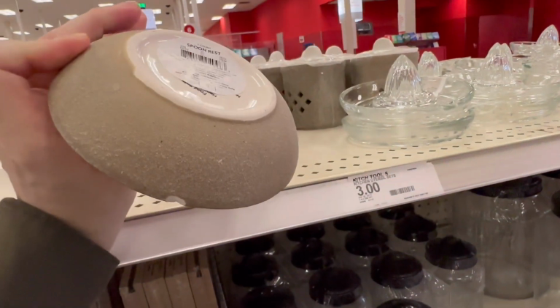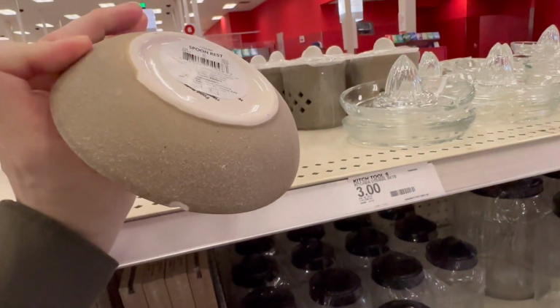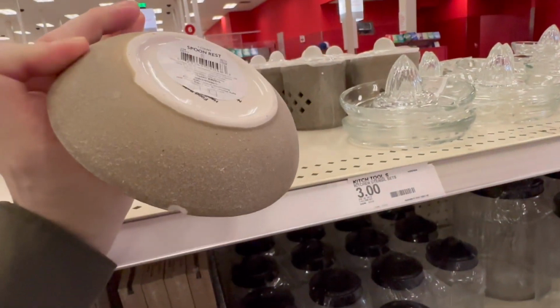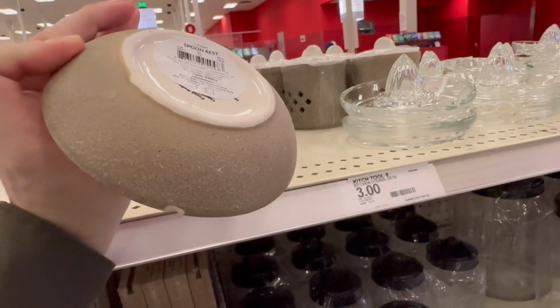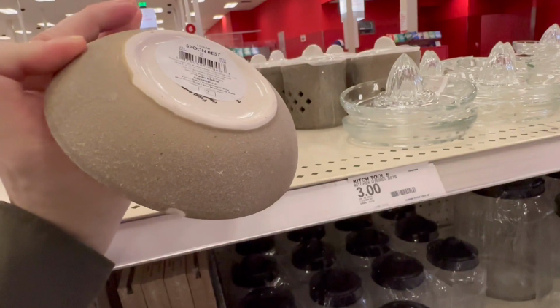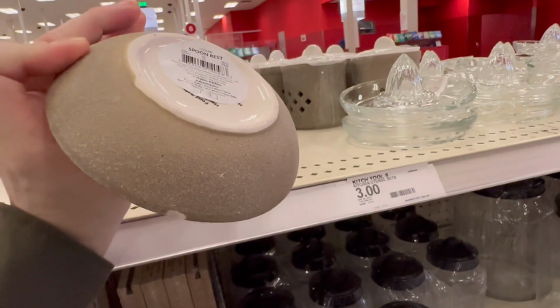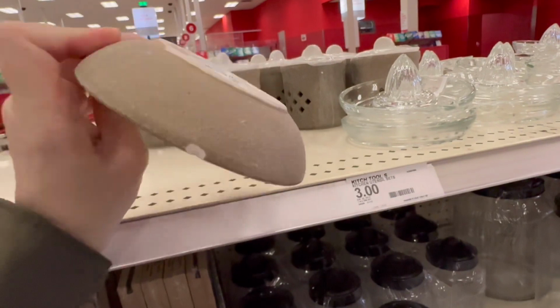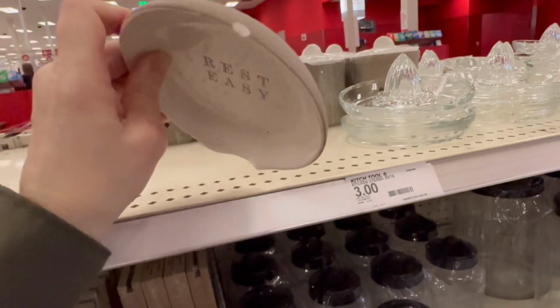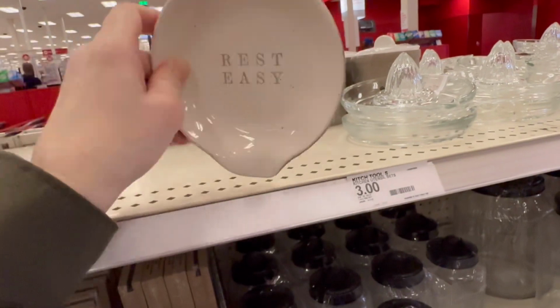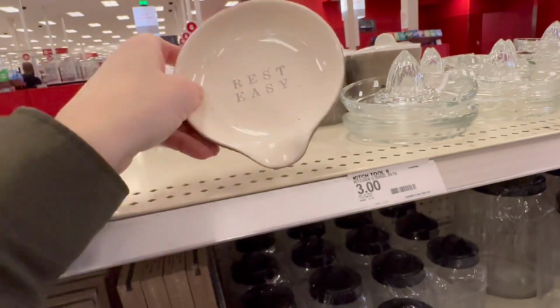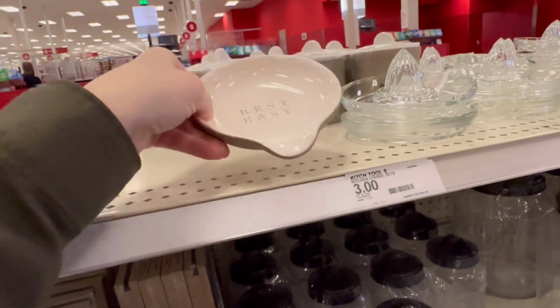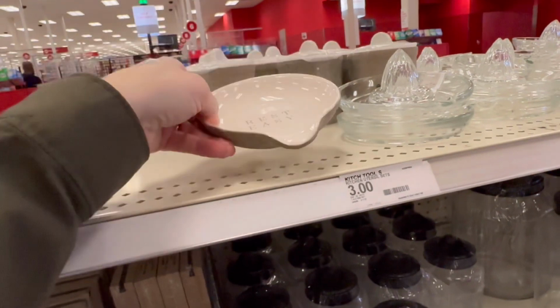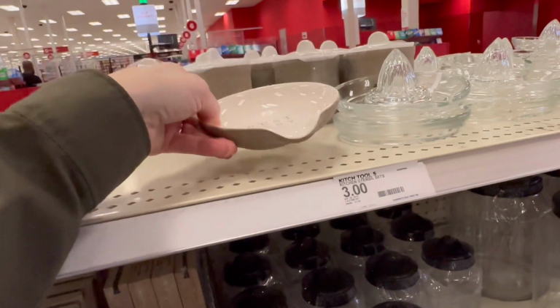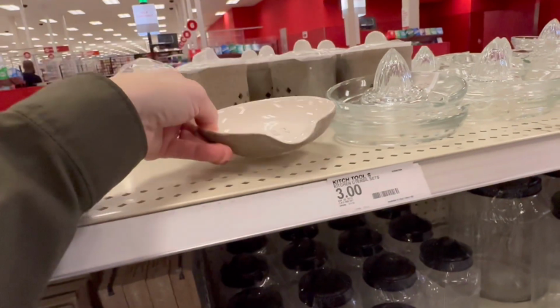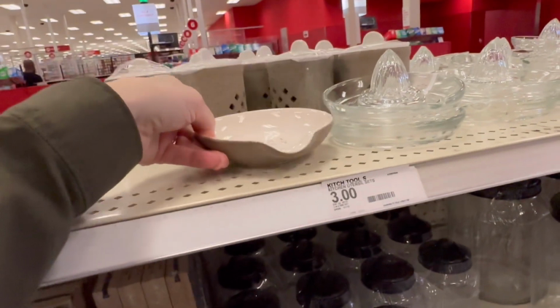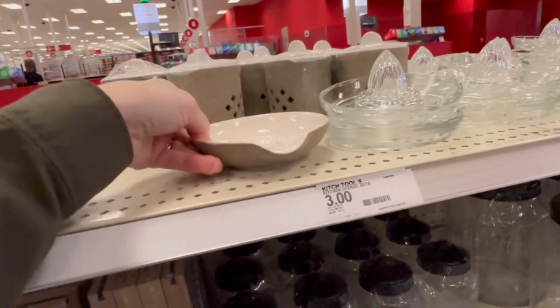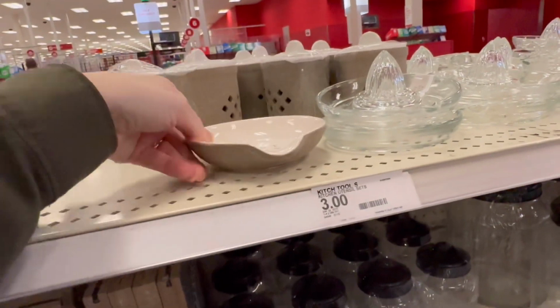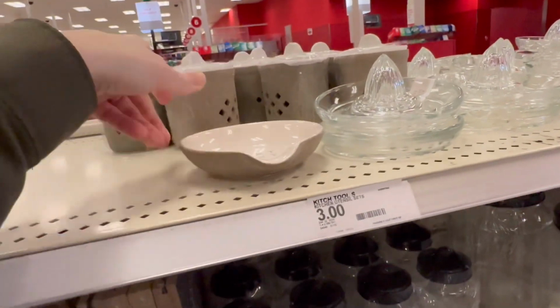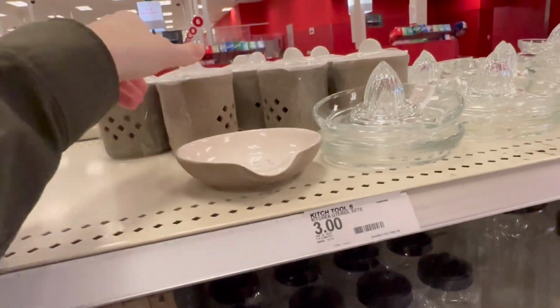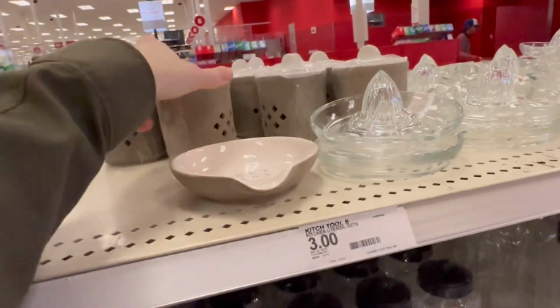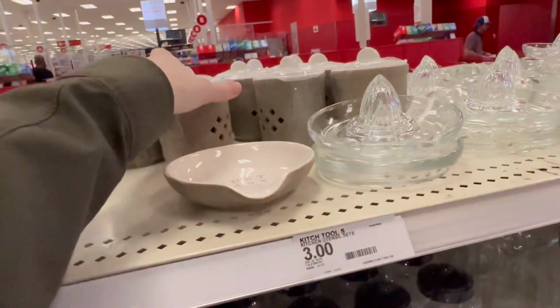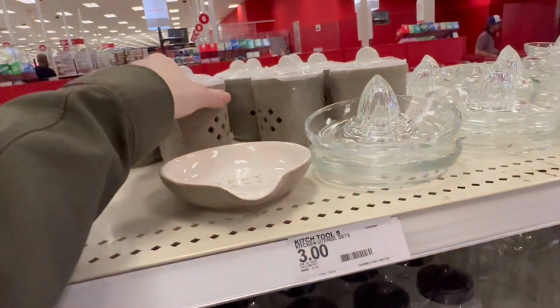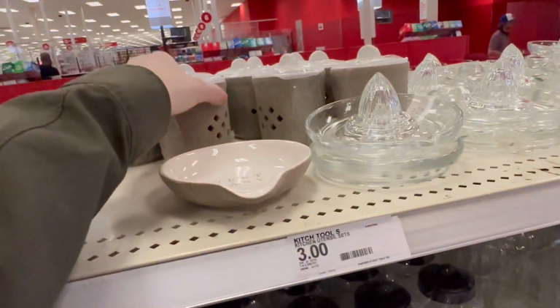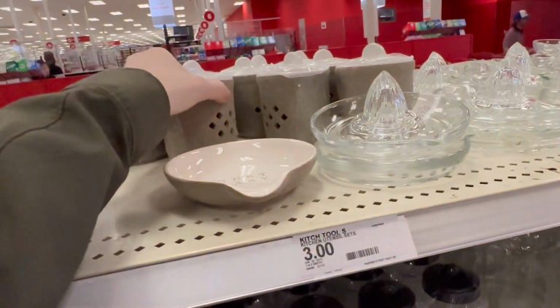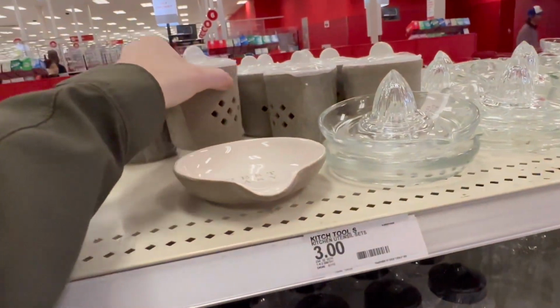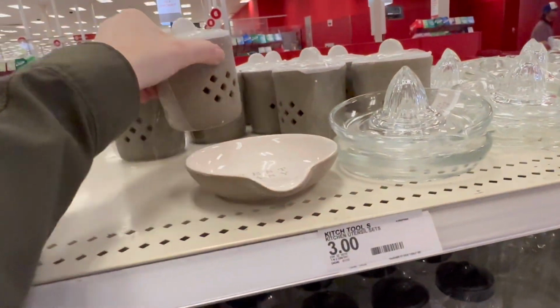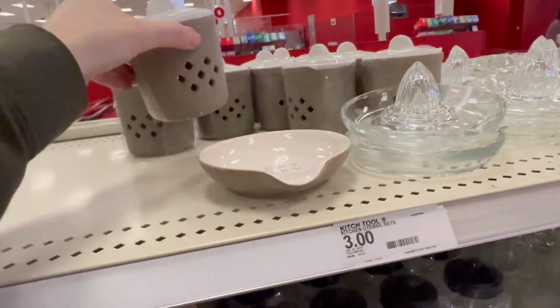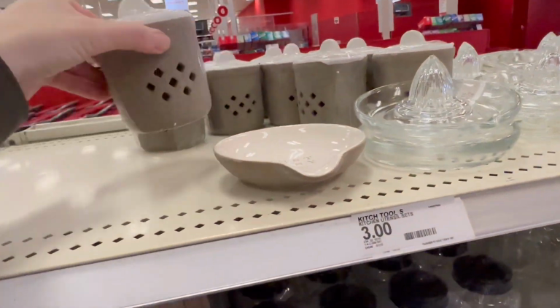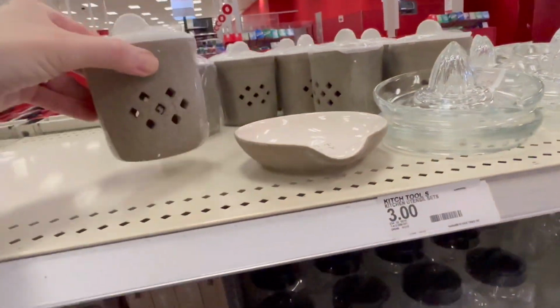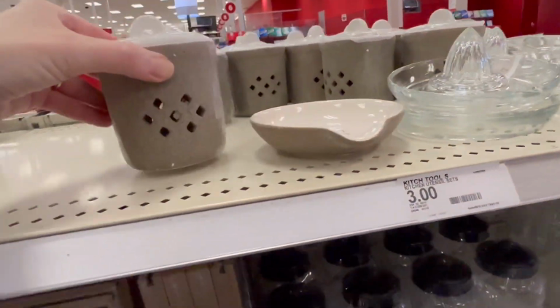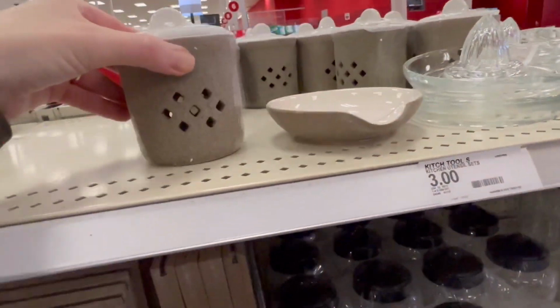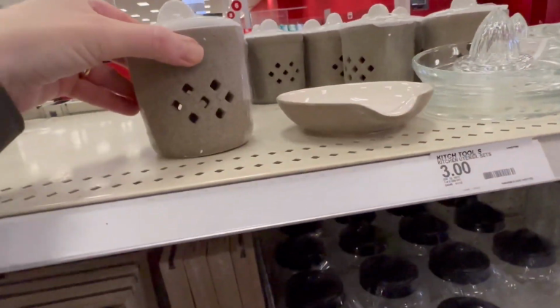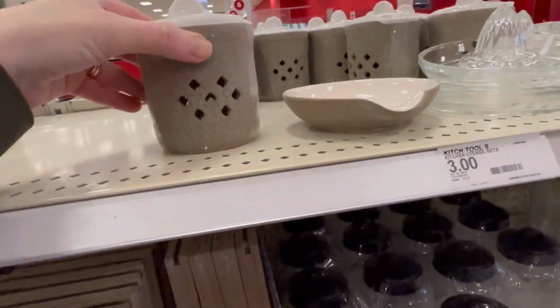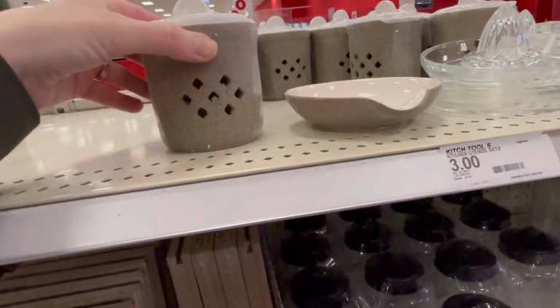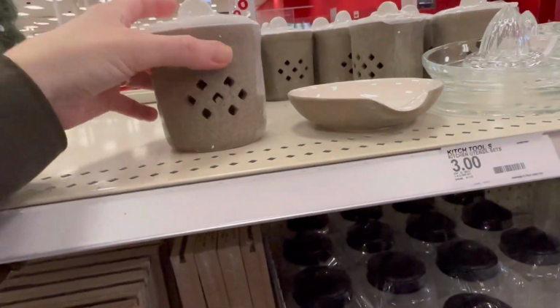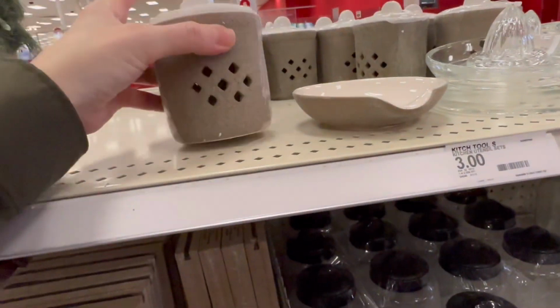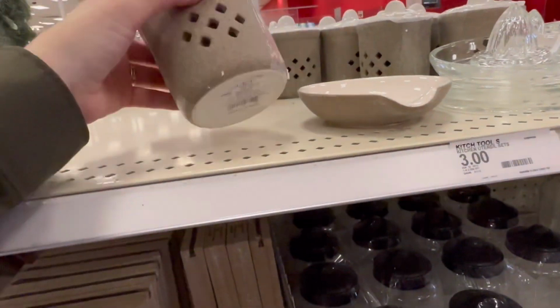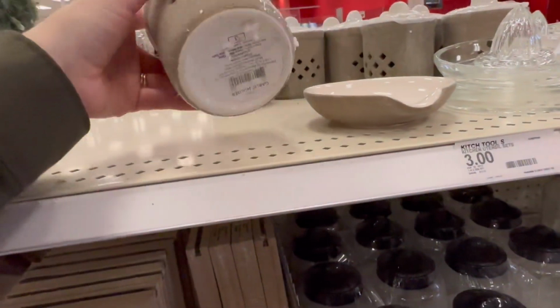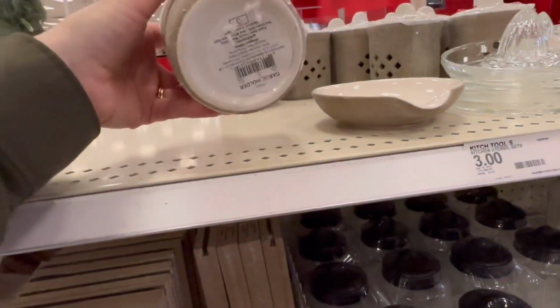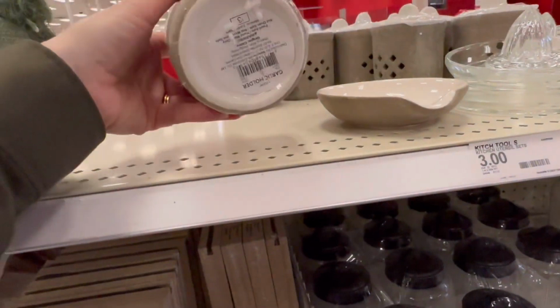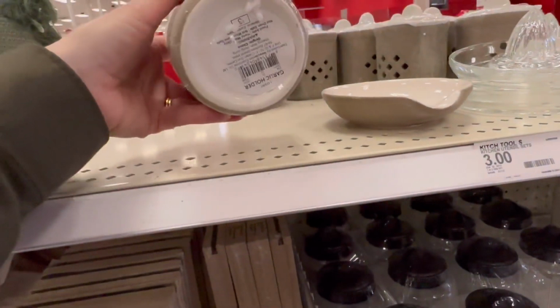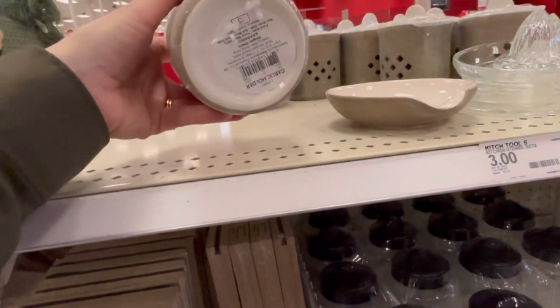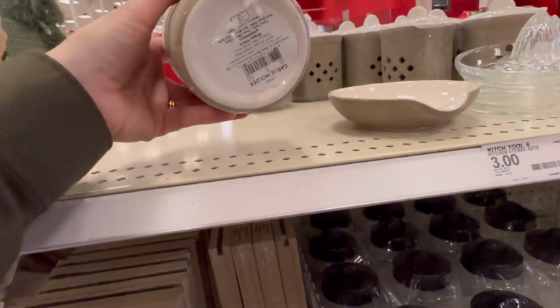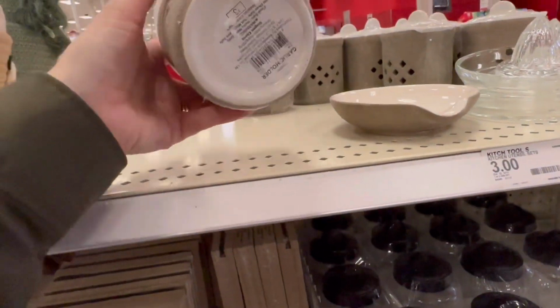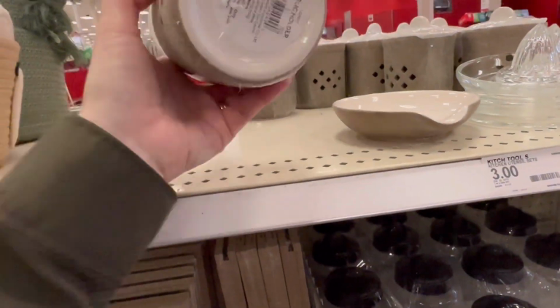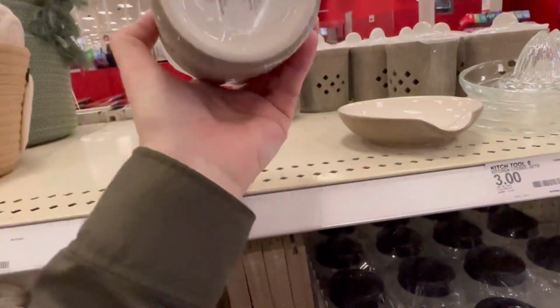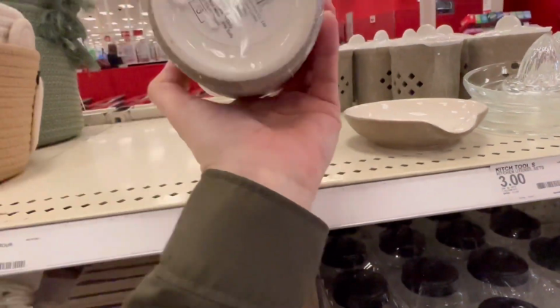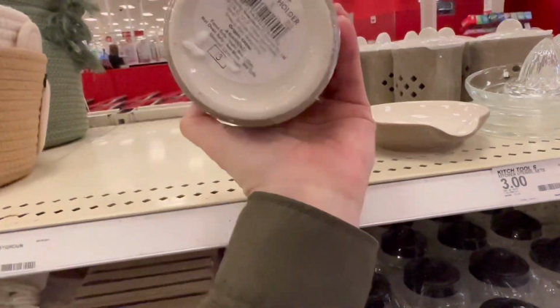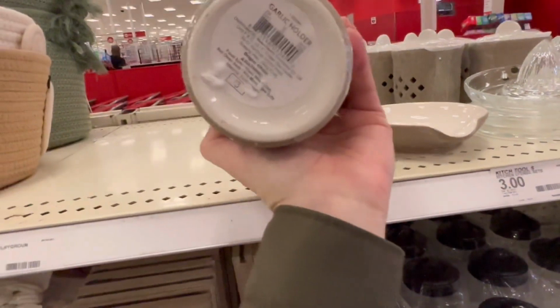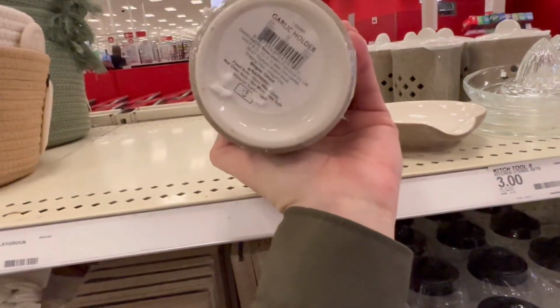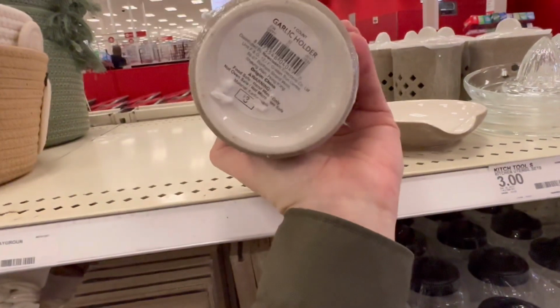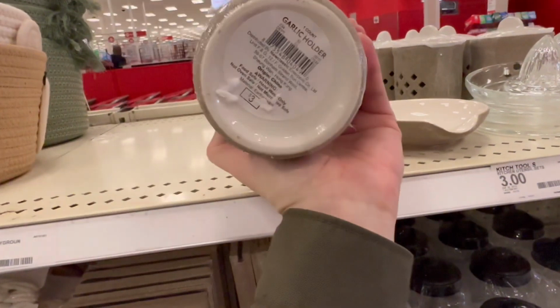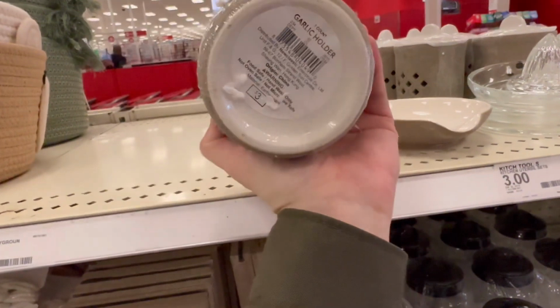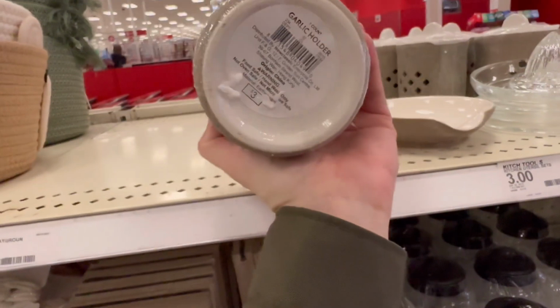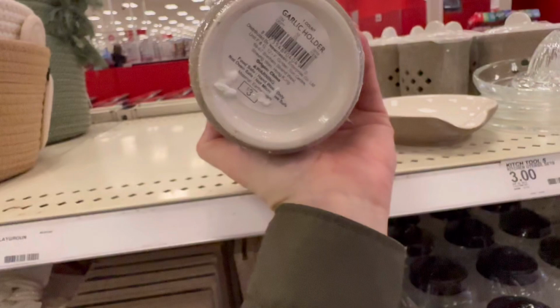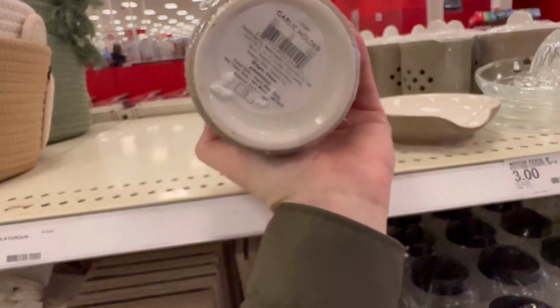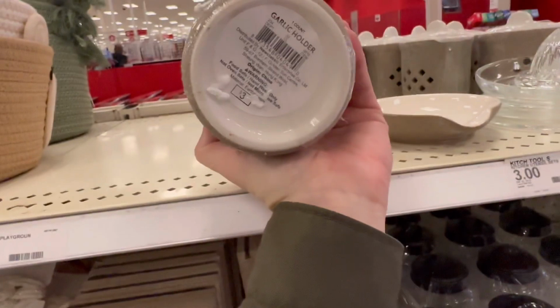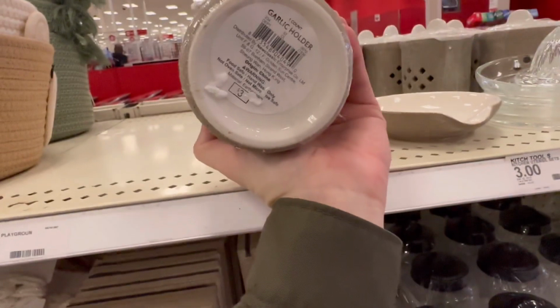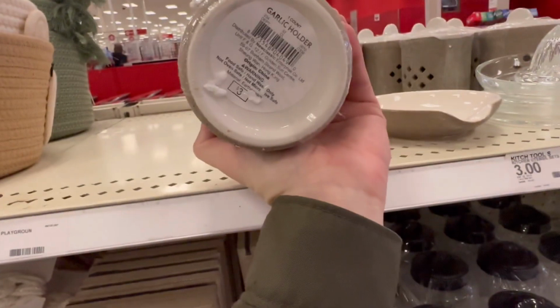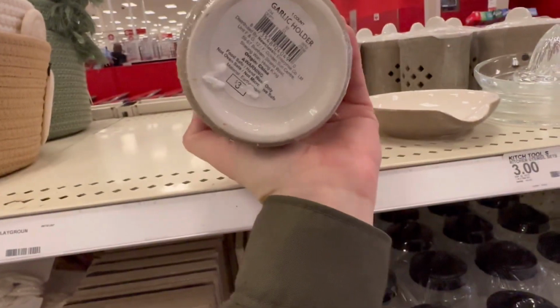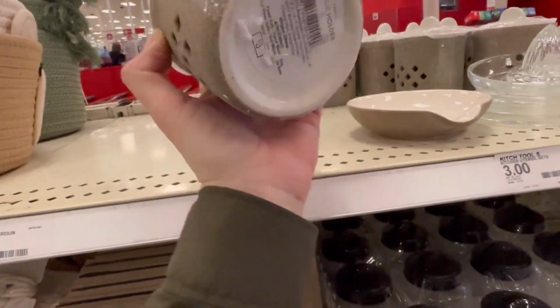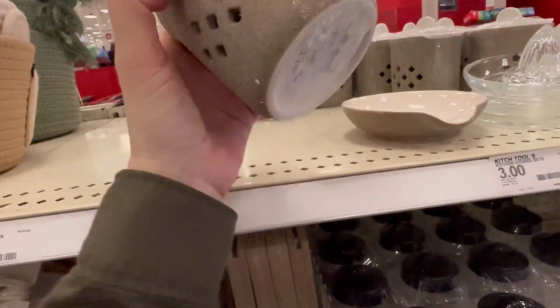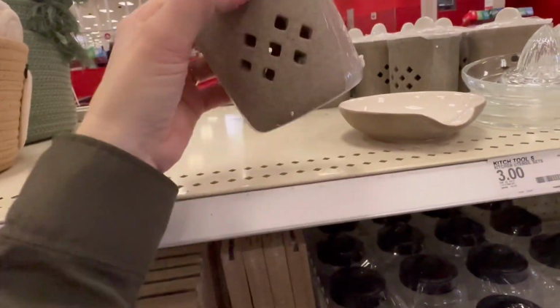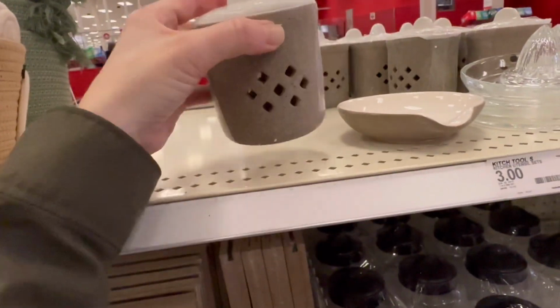How much was that? Three dollars. And what are these? I guess you put garlic — yep, a garlic holder for three.